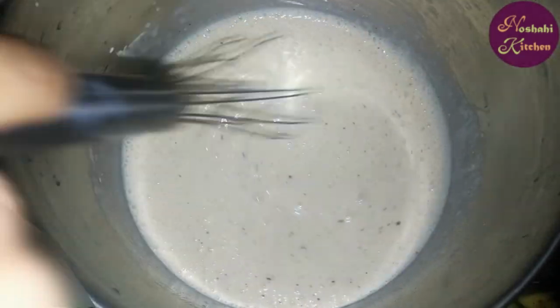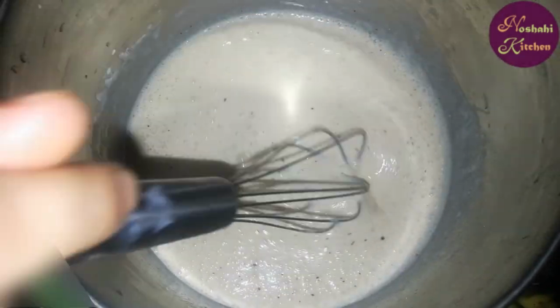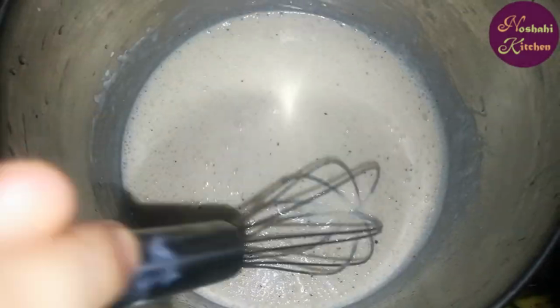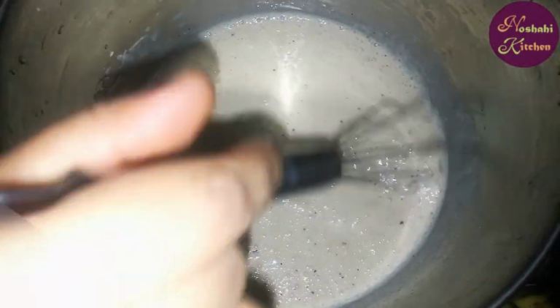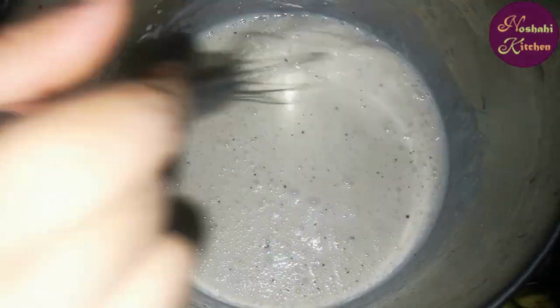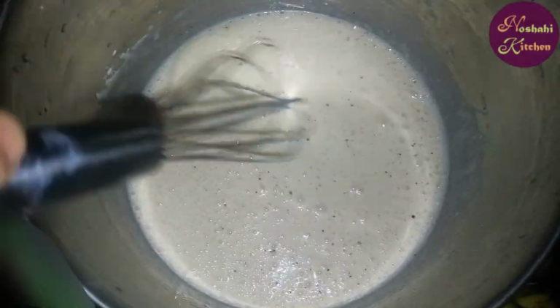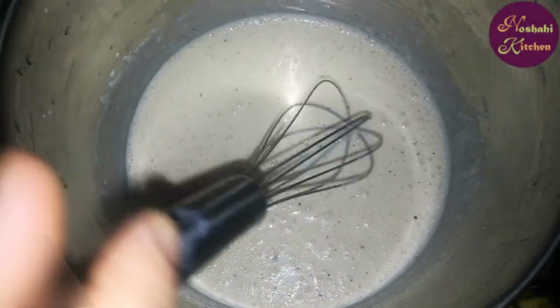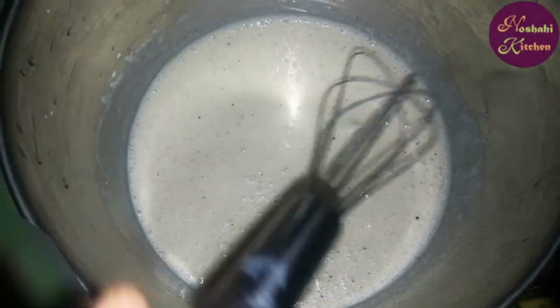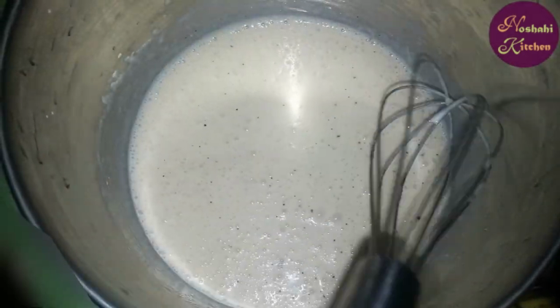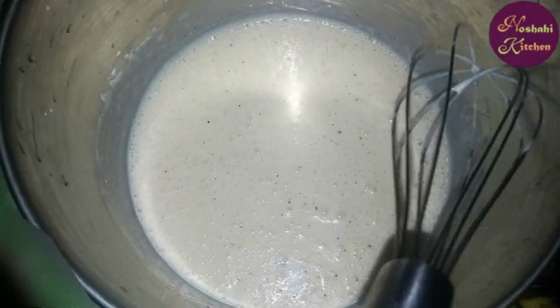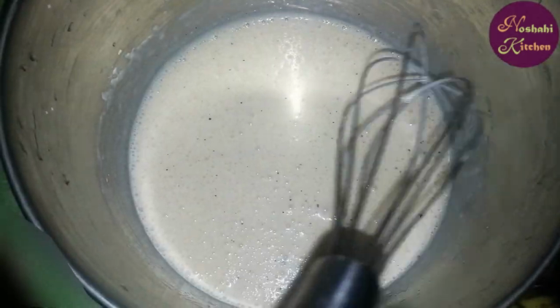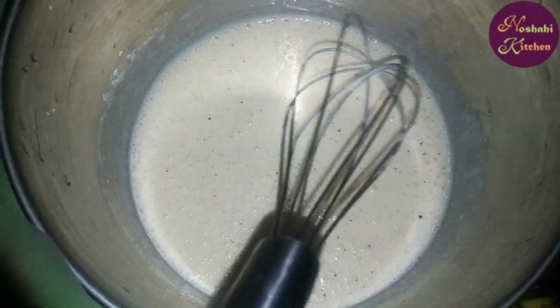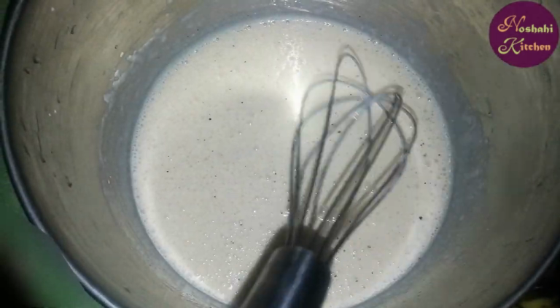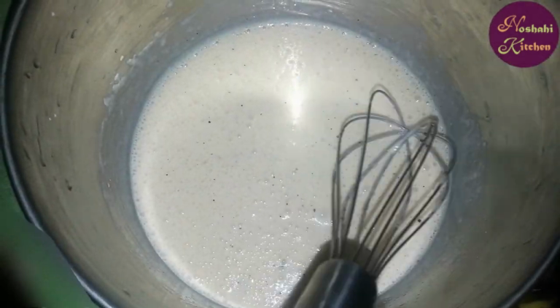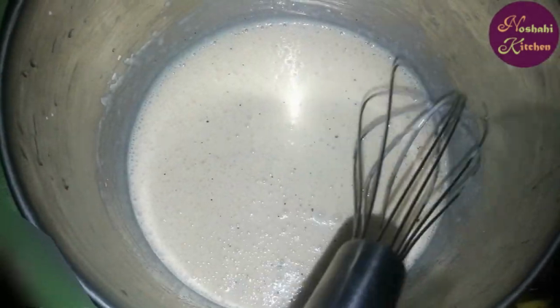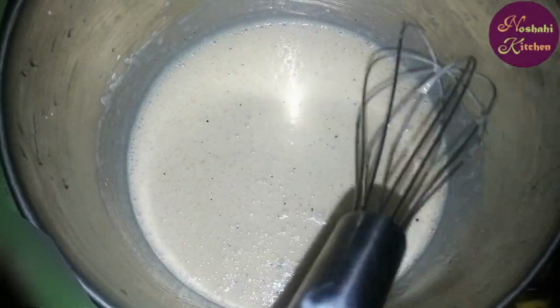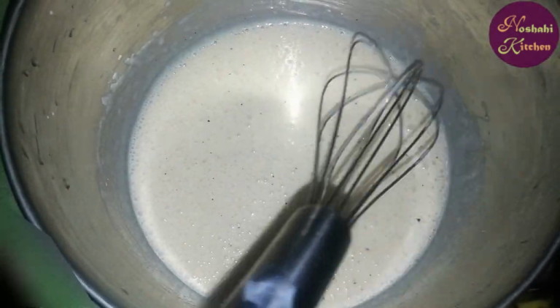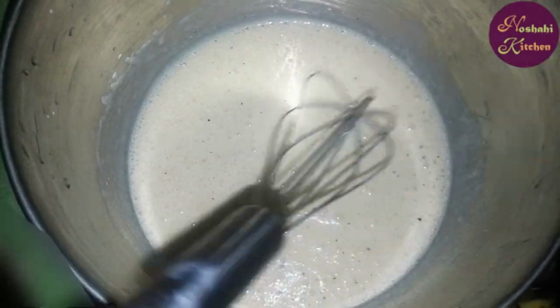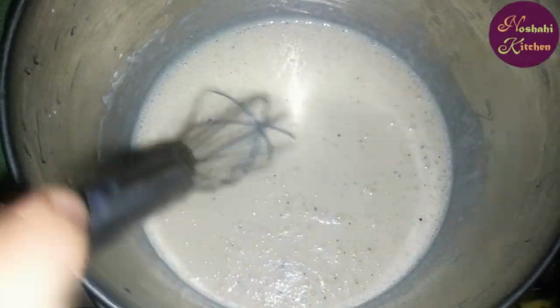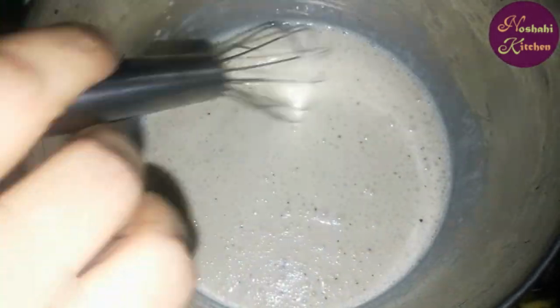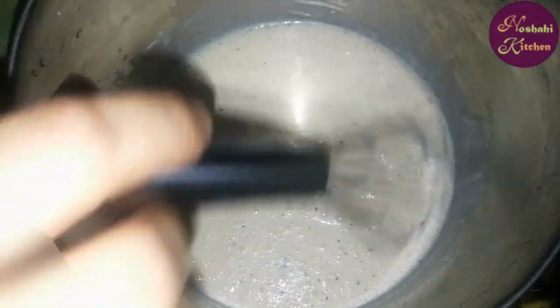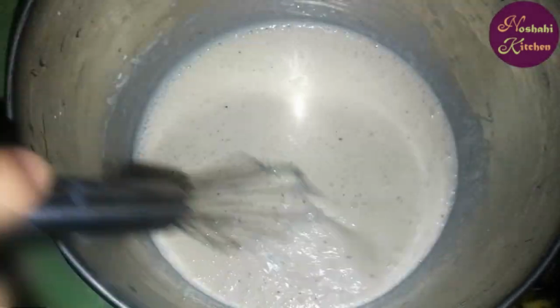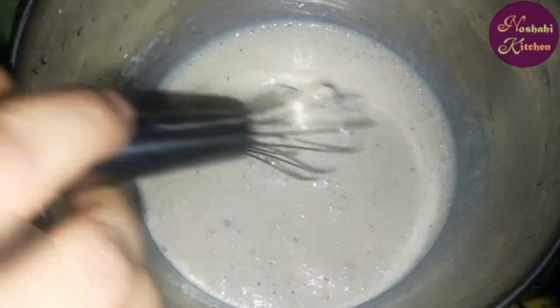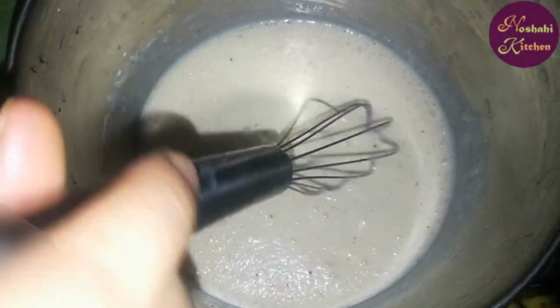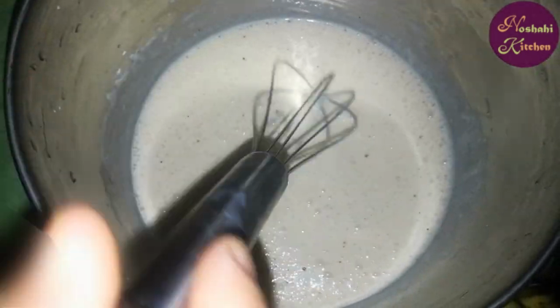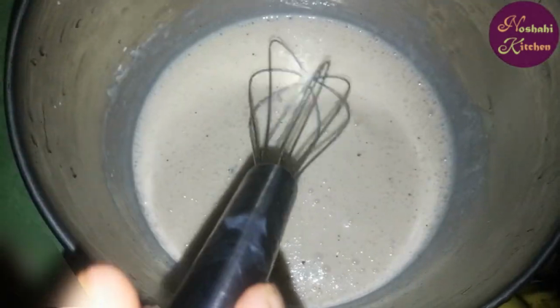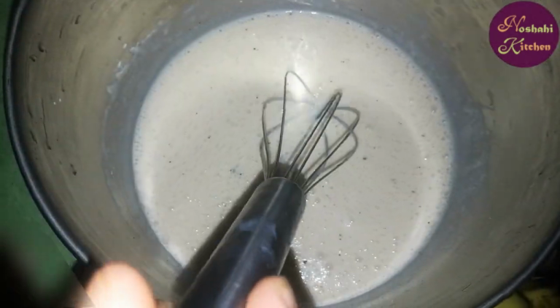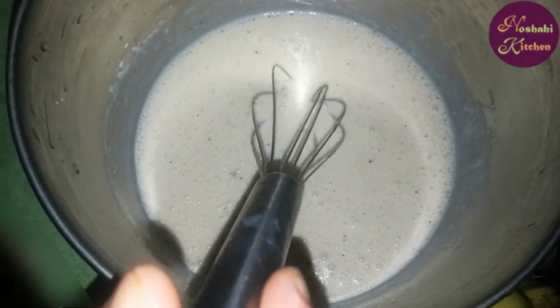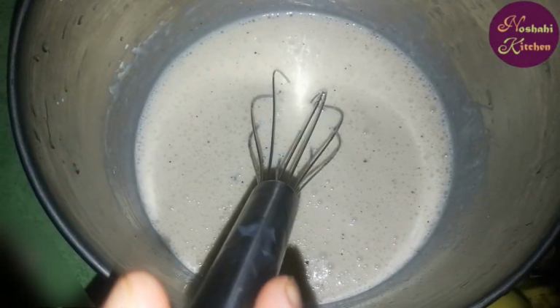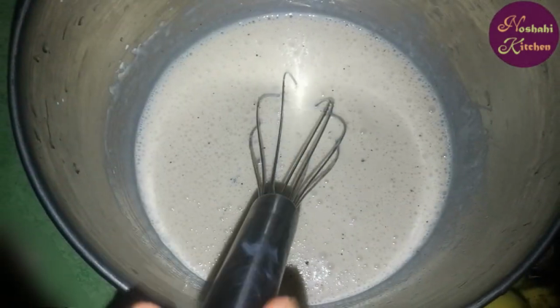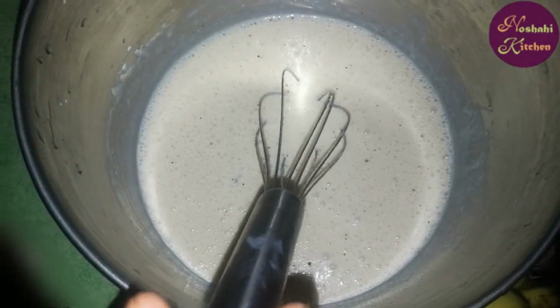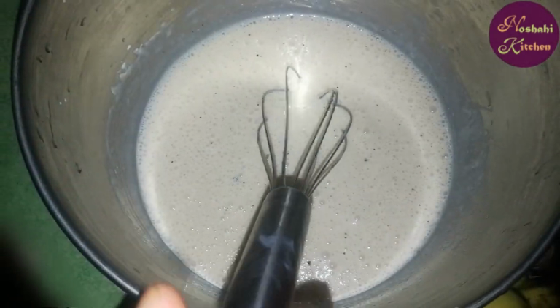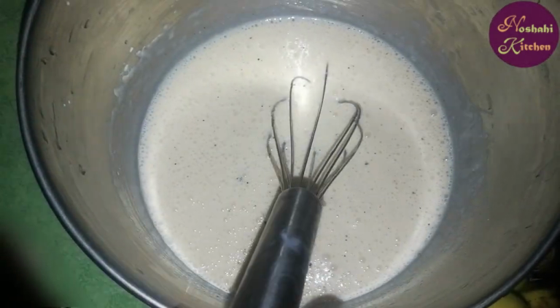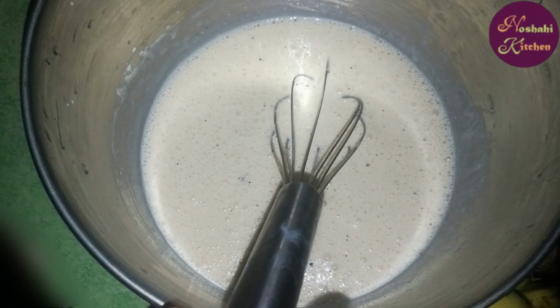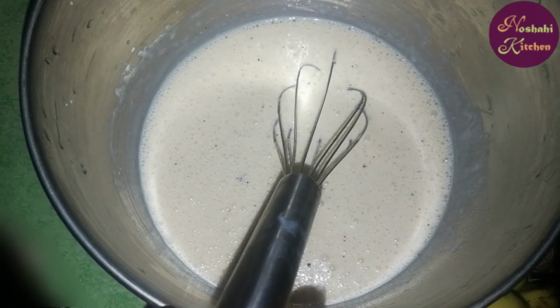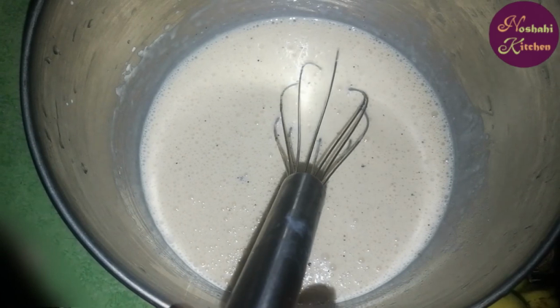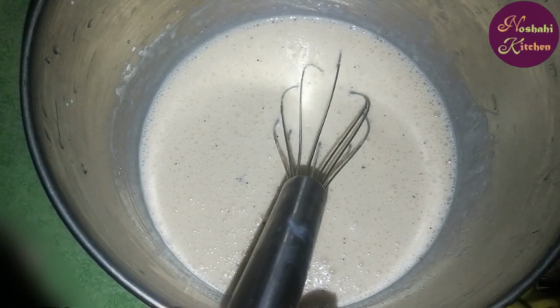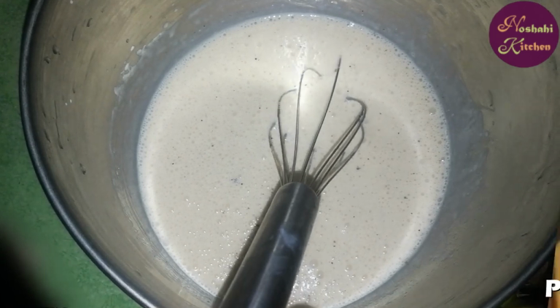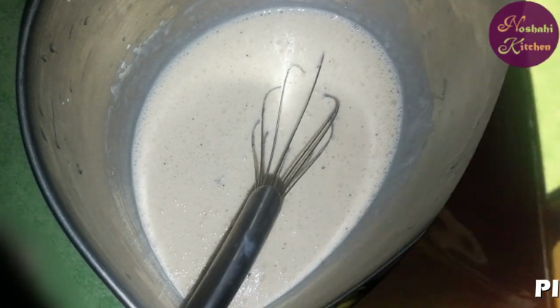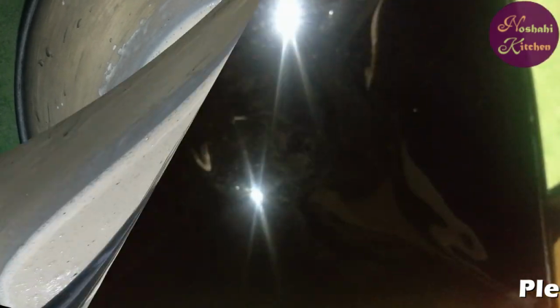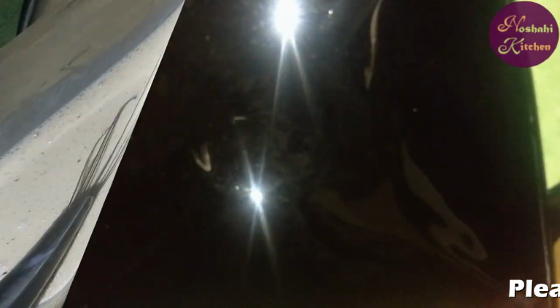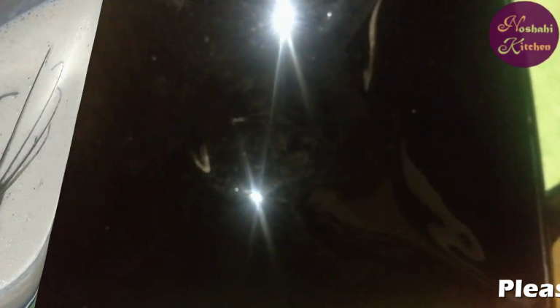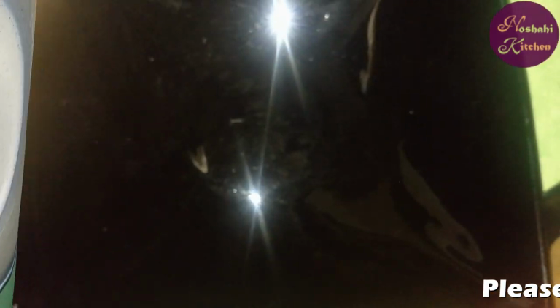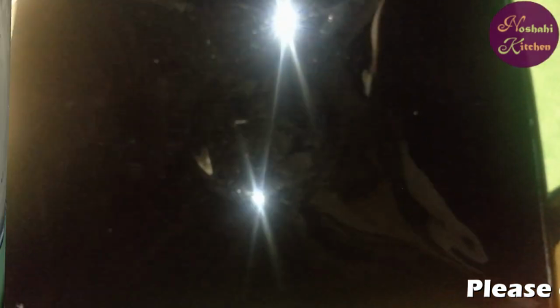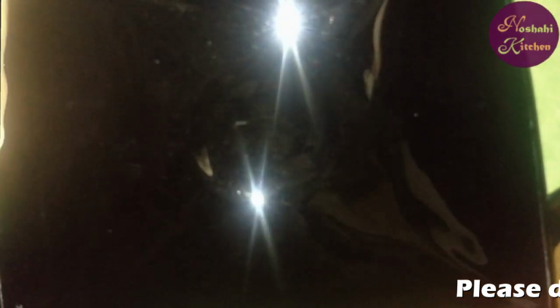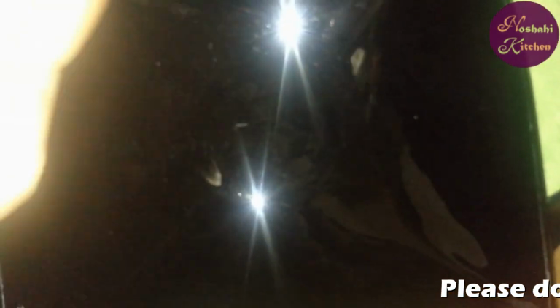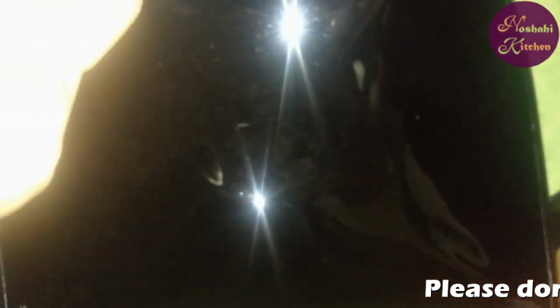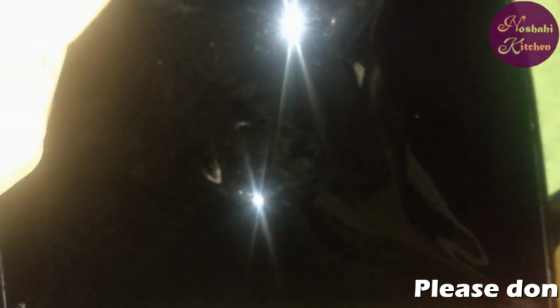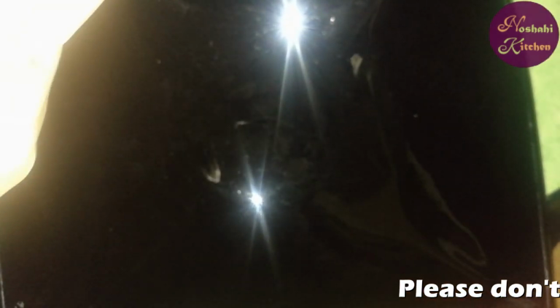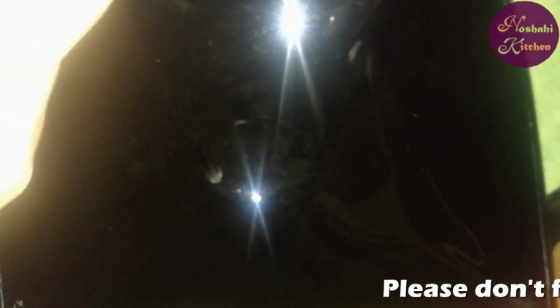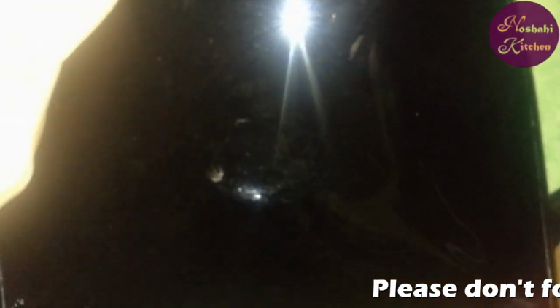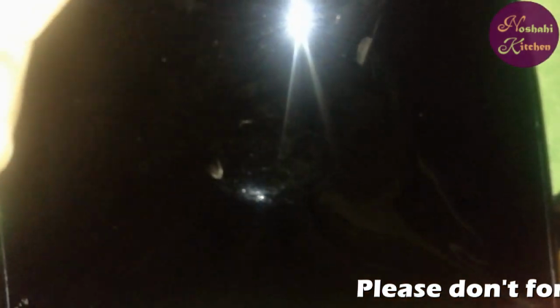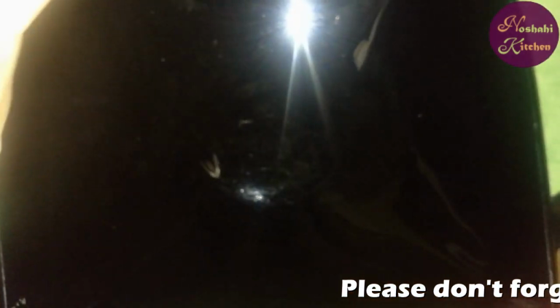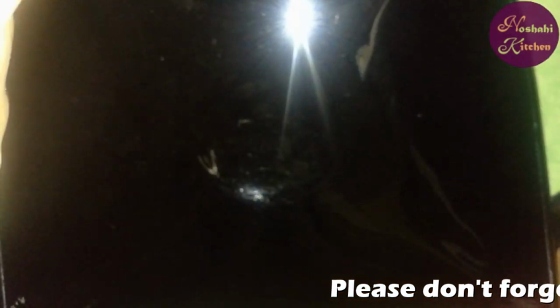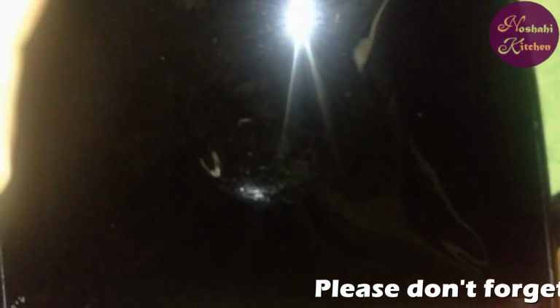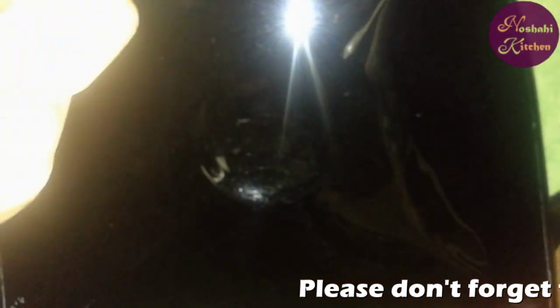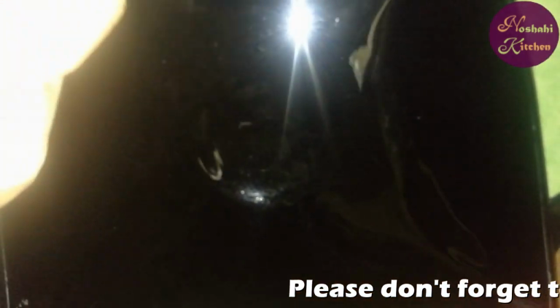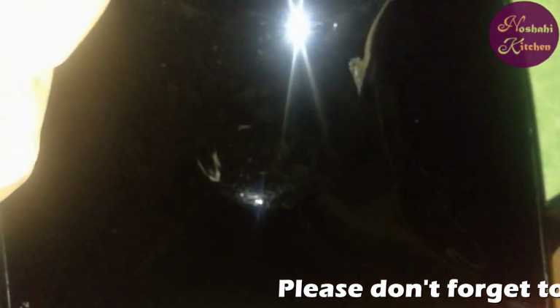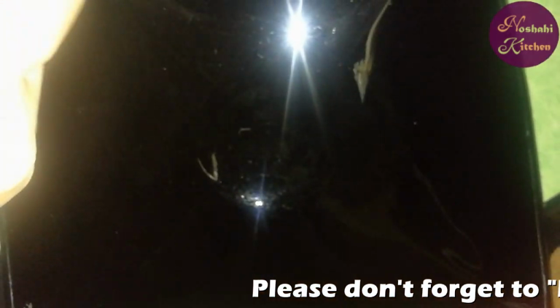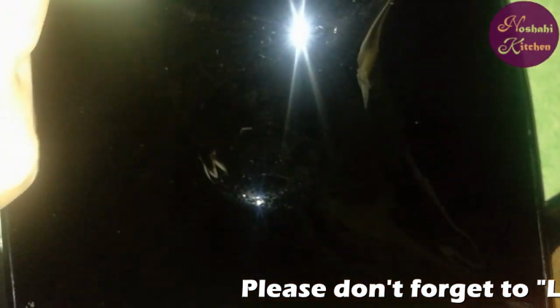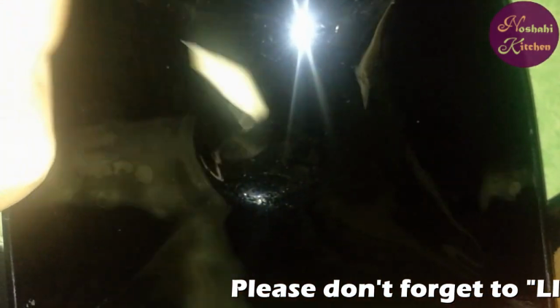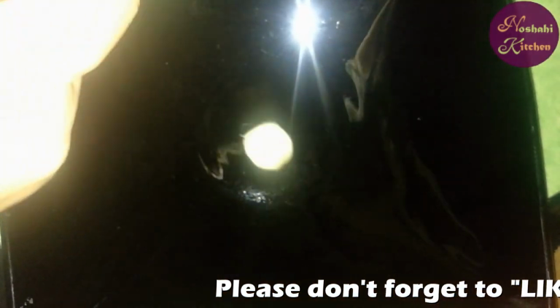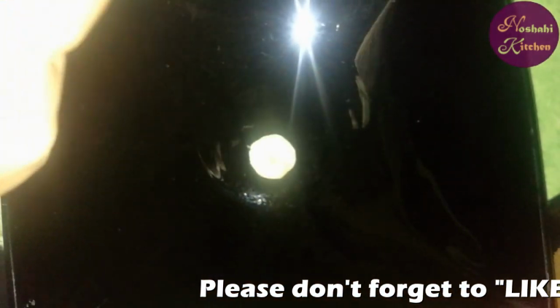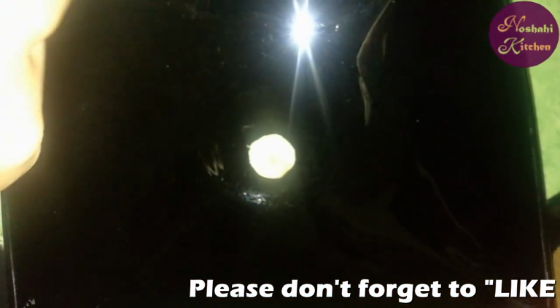Now our cream is ready. We will cut our fruits. In the name of Allah, we will cut the banana.